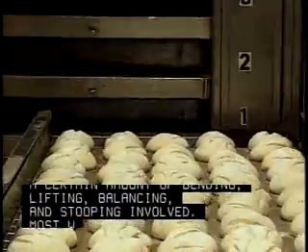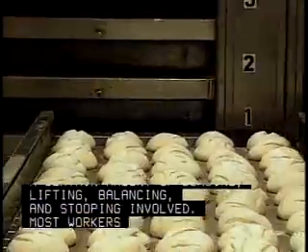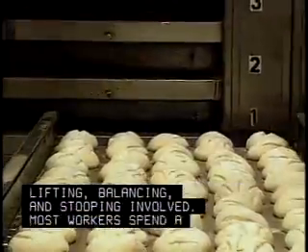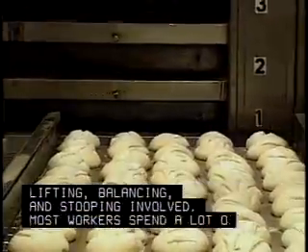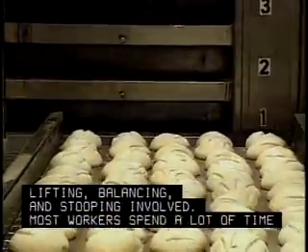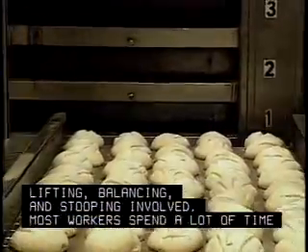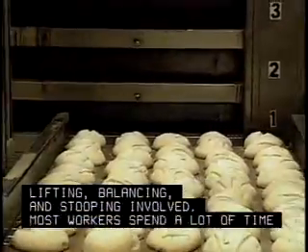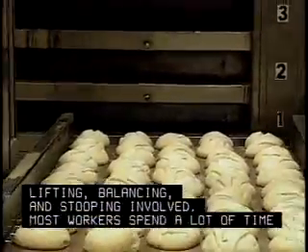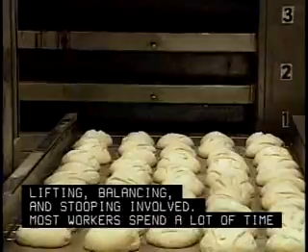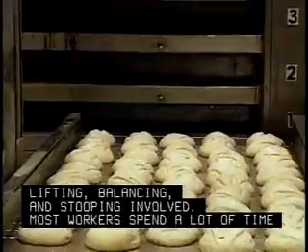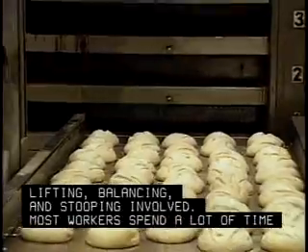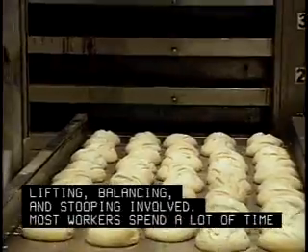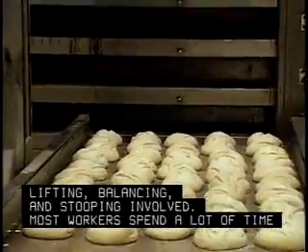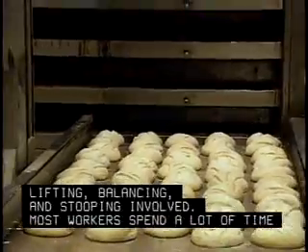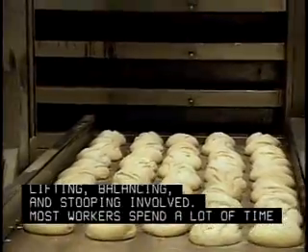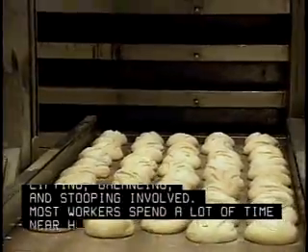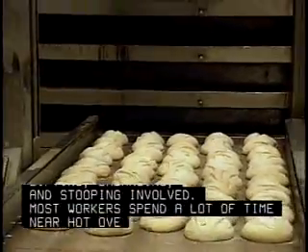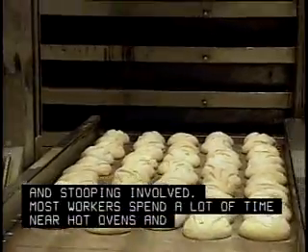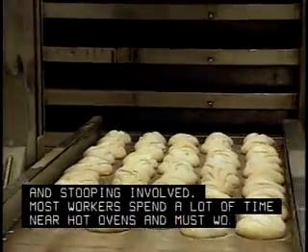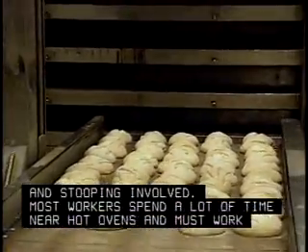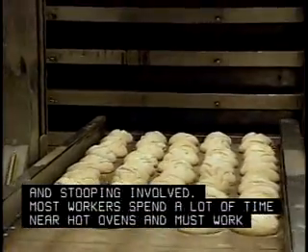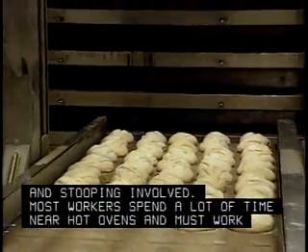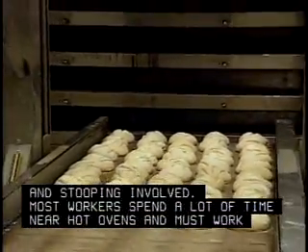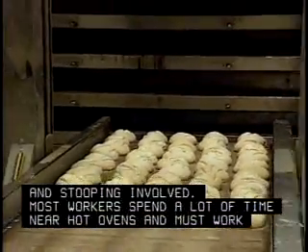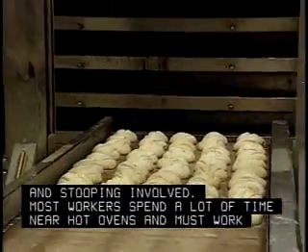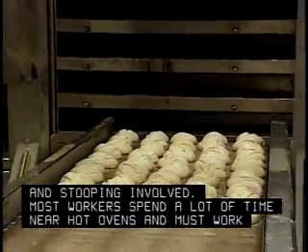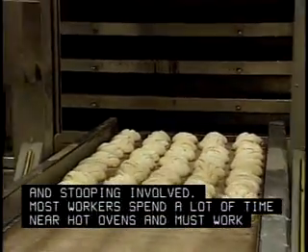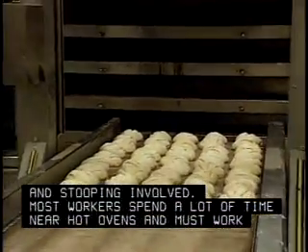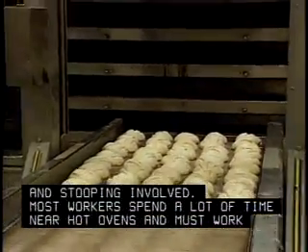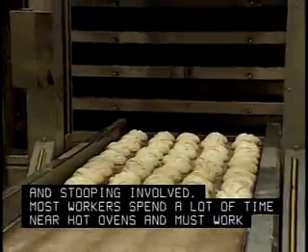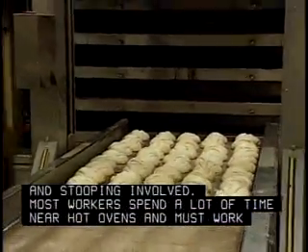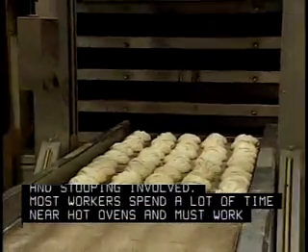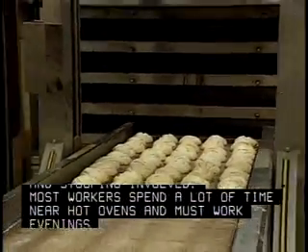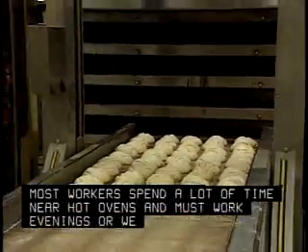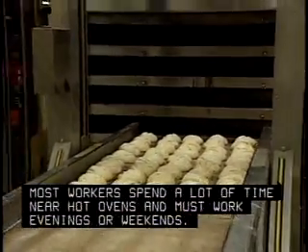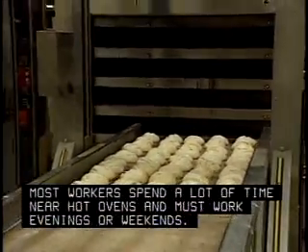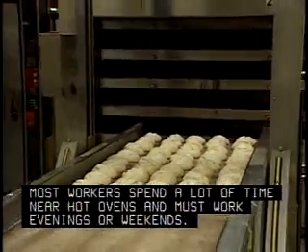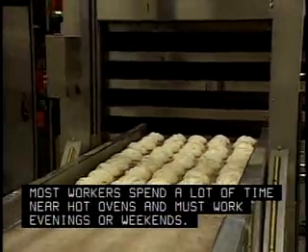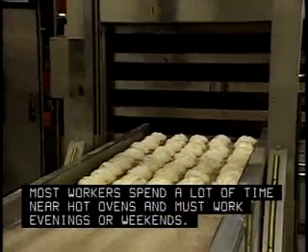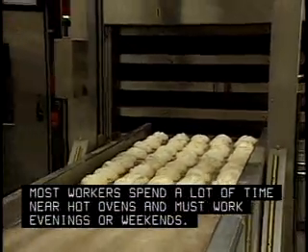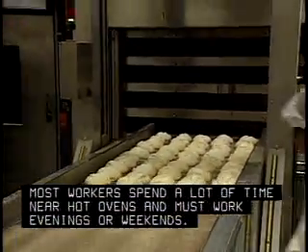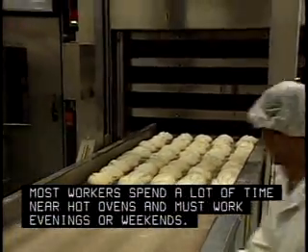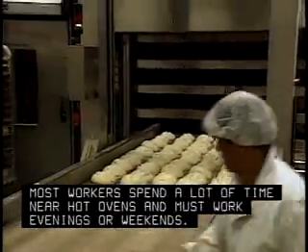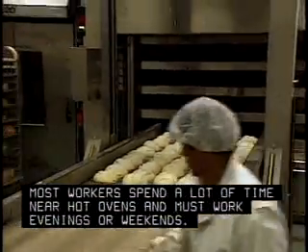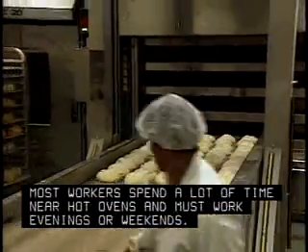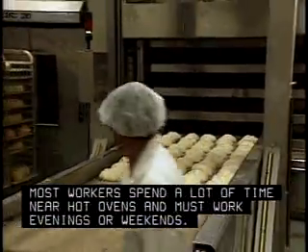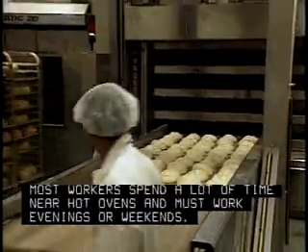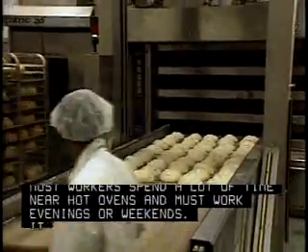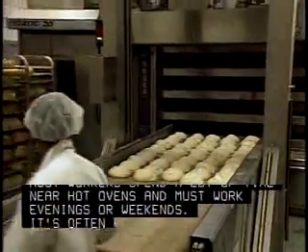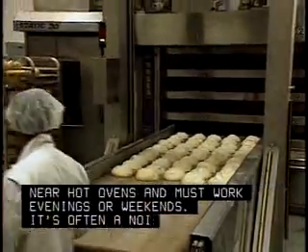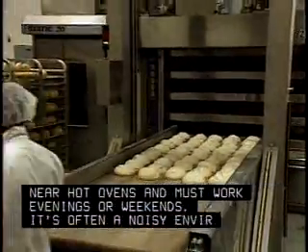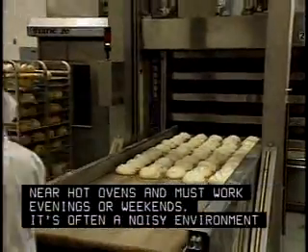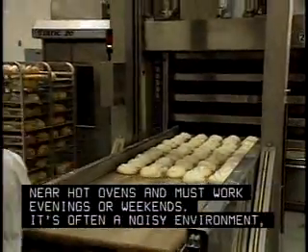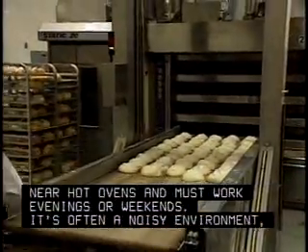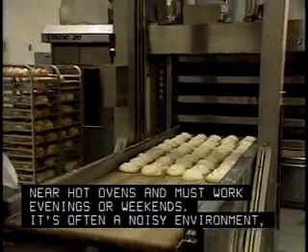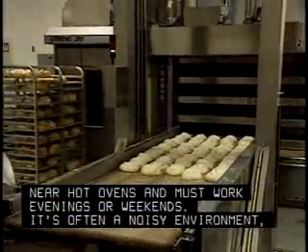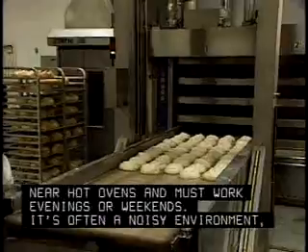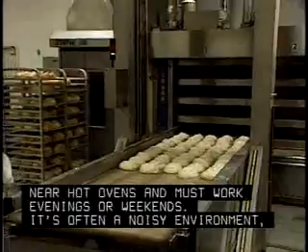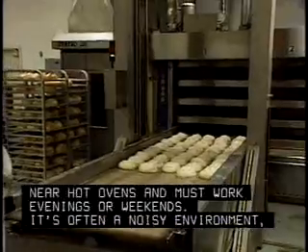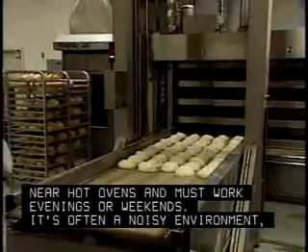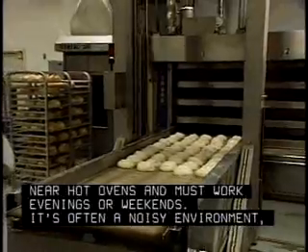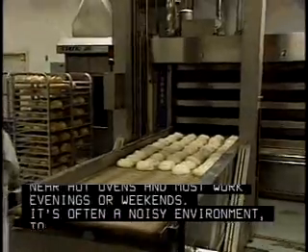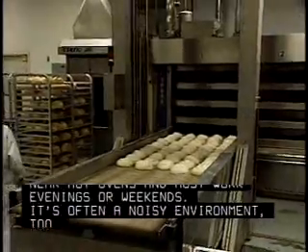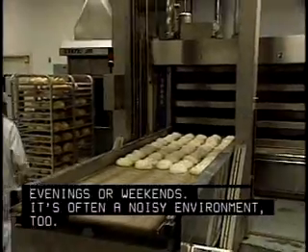Most workers spend a lot of time near hot ovens and must work evenings or weekends. It's often a noisy environment, too.